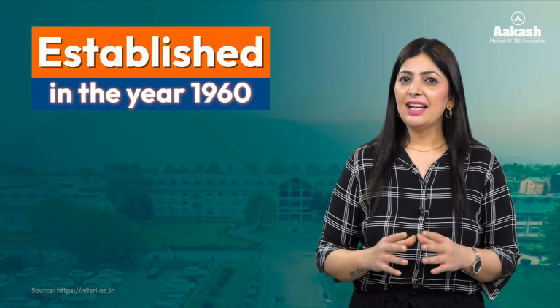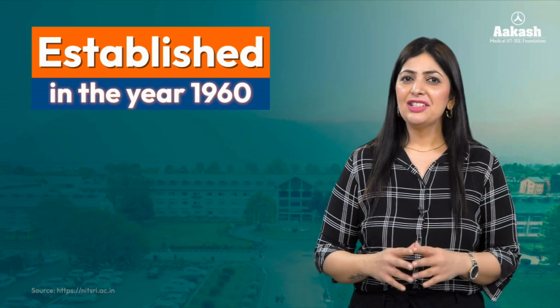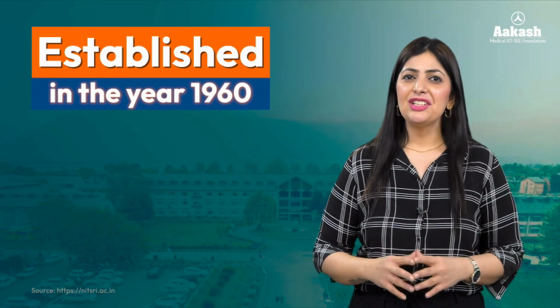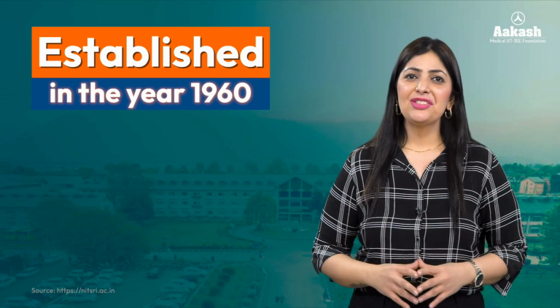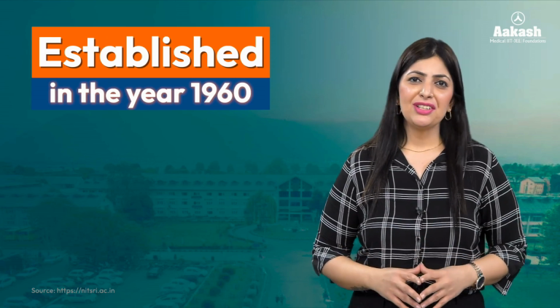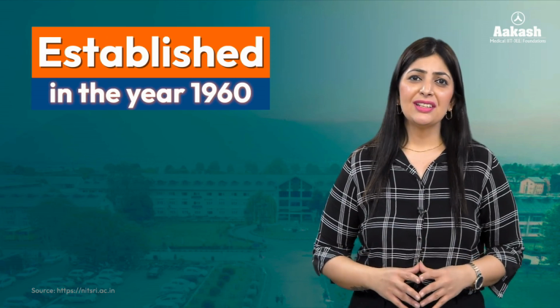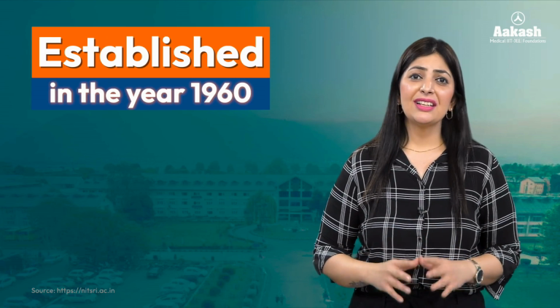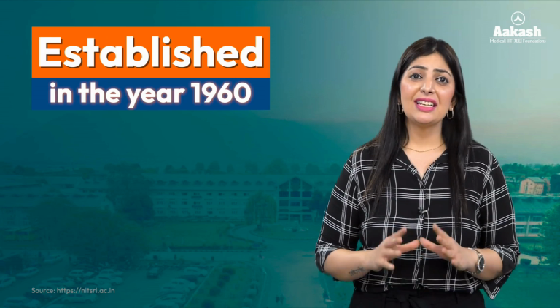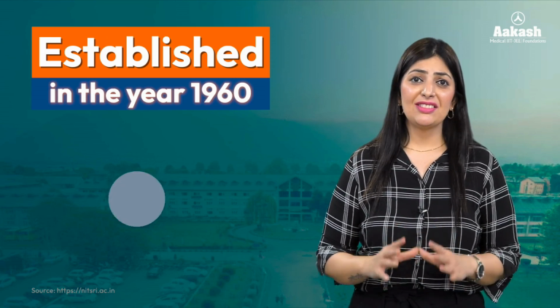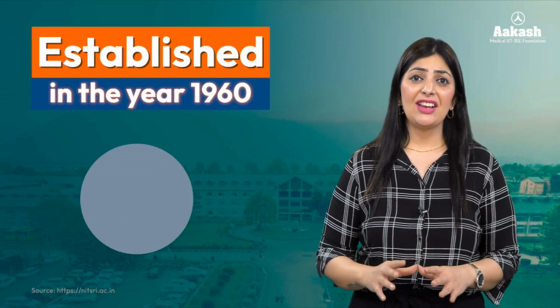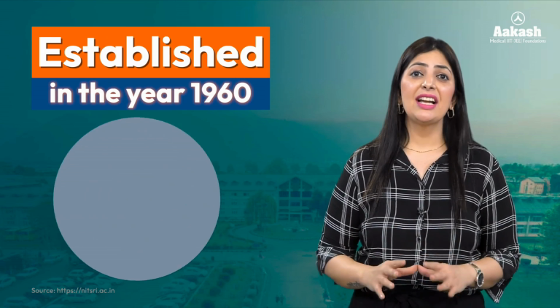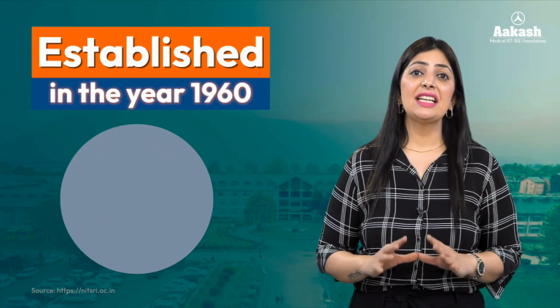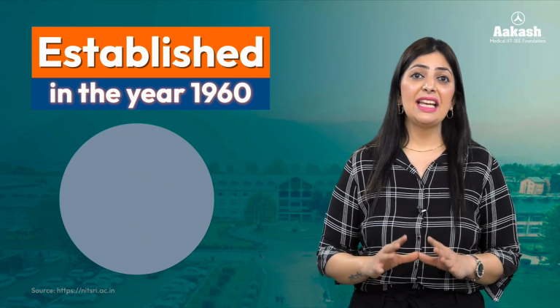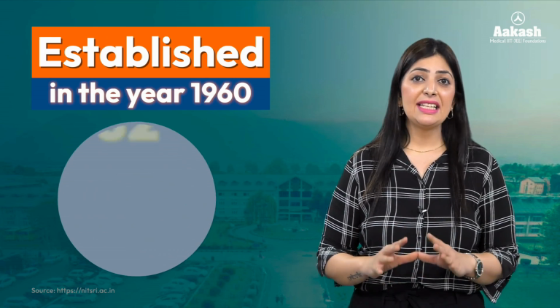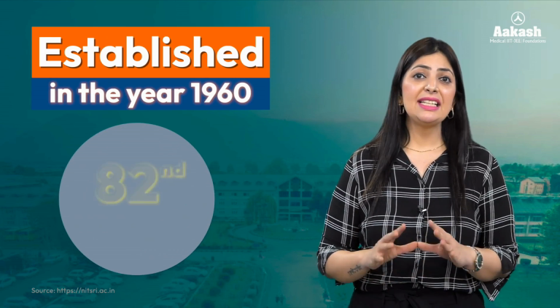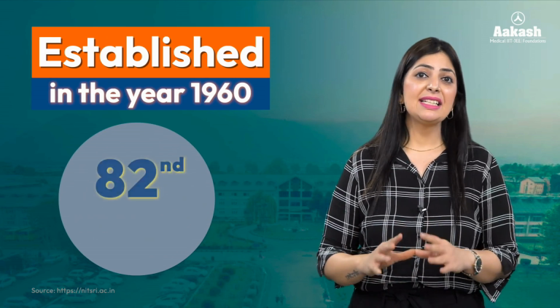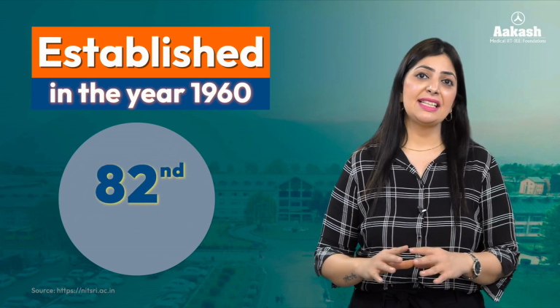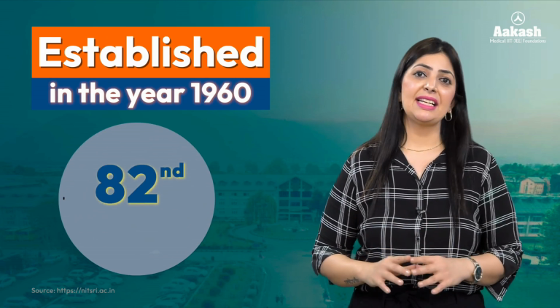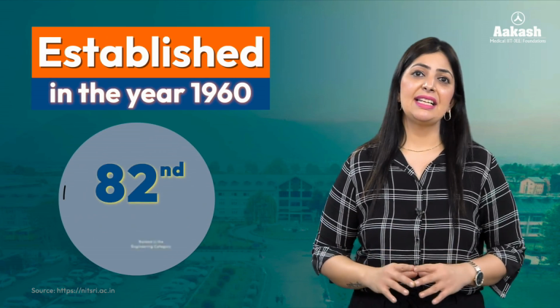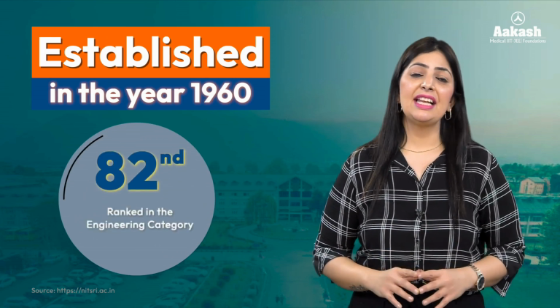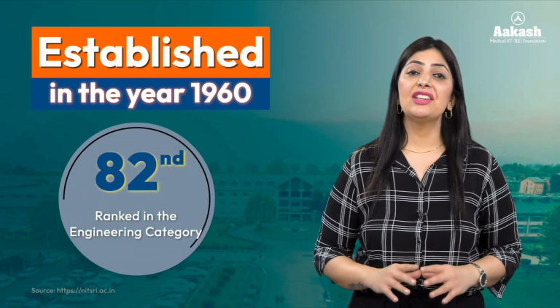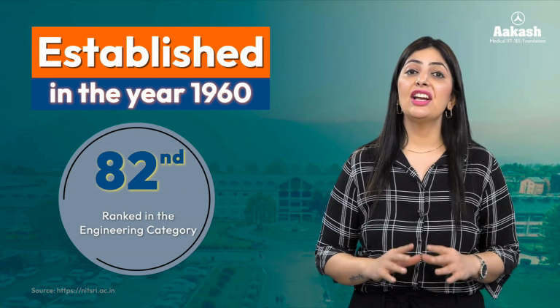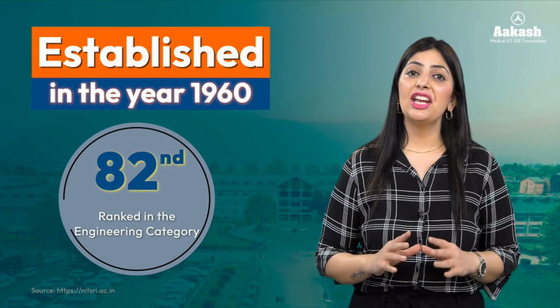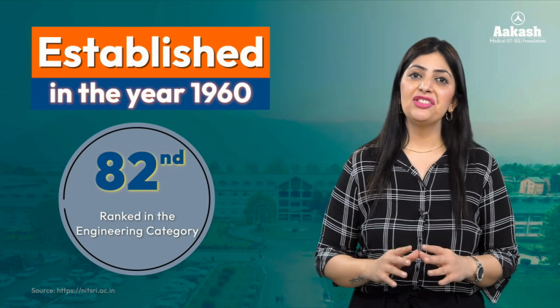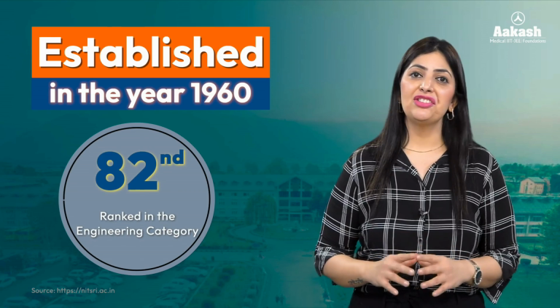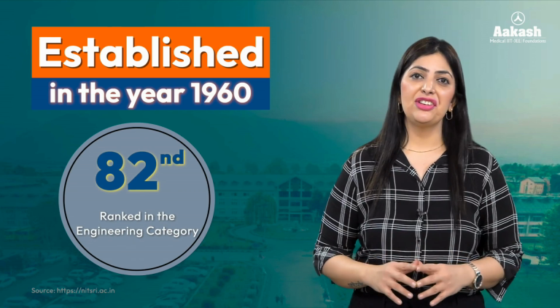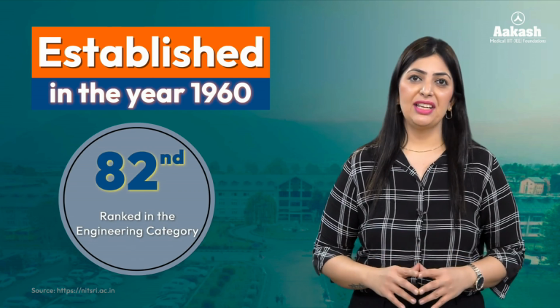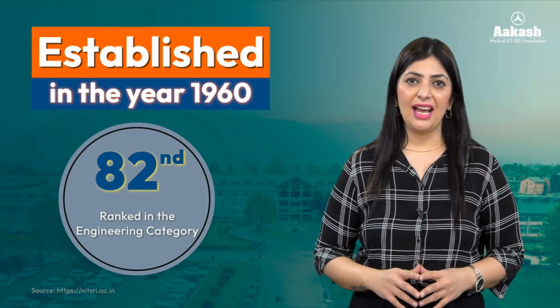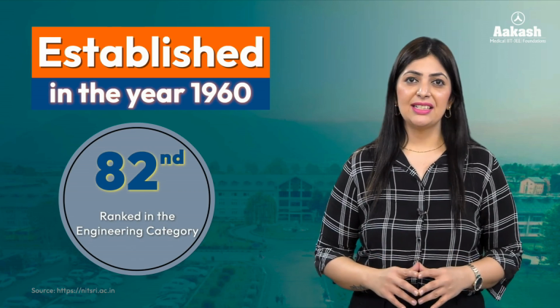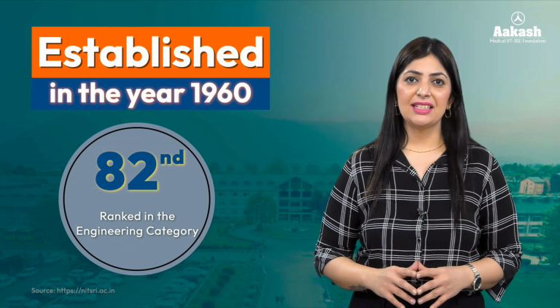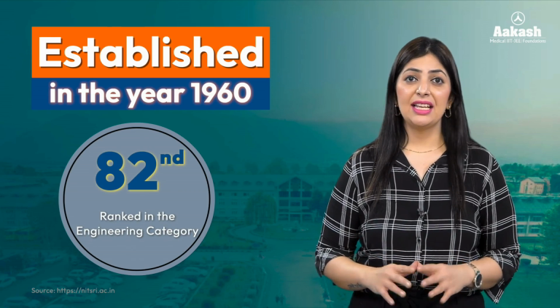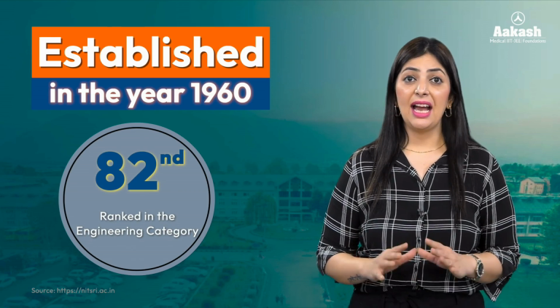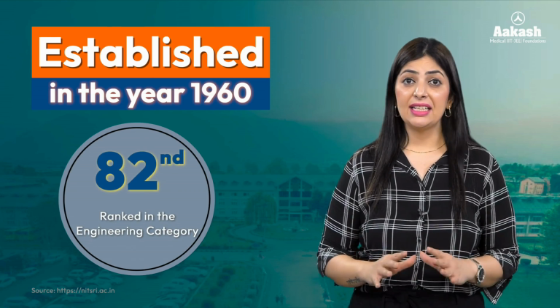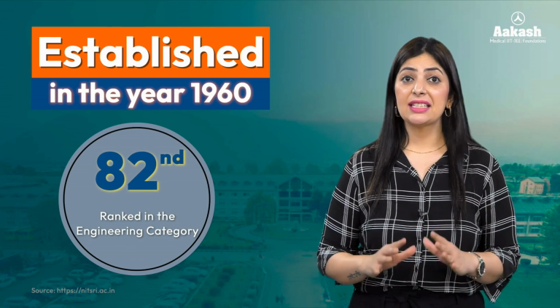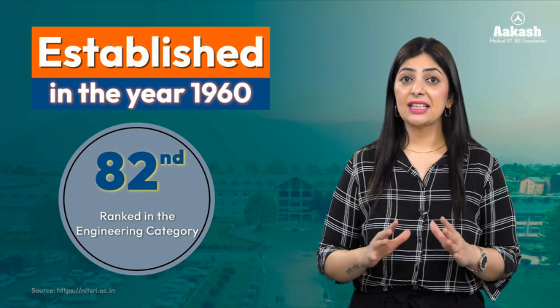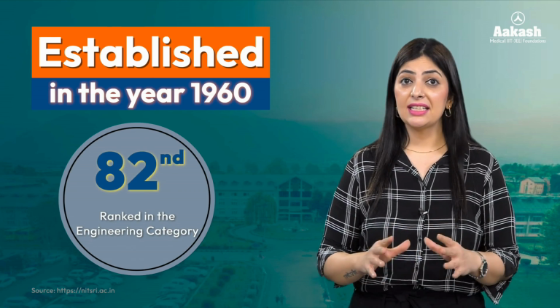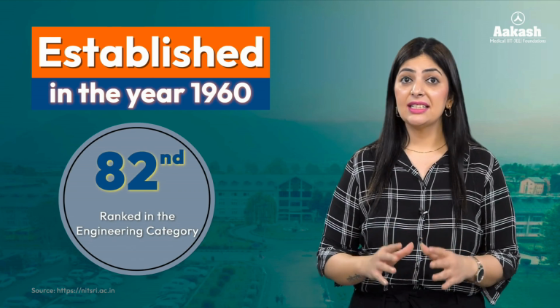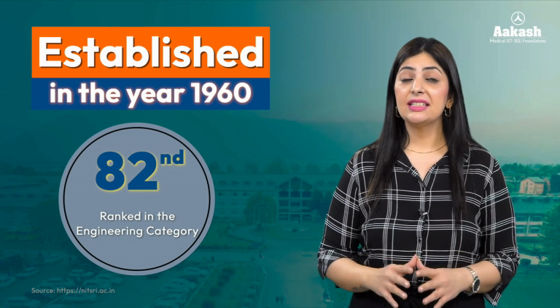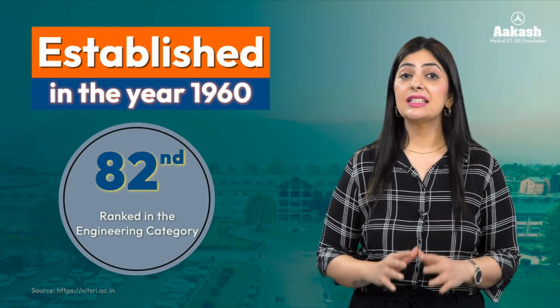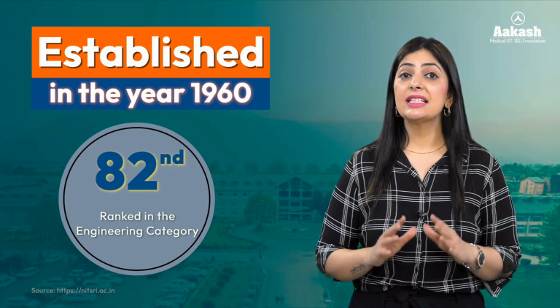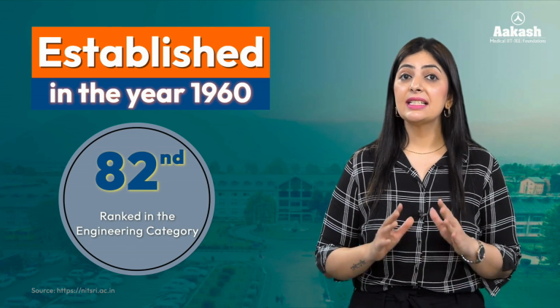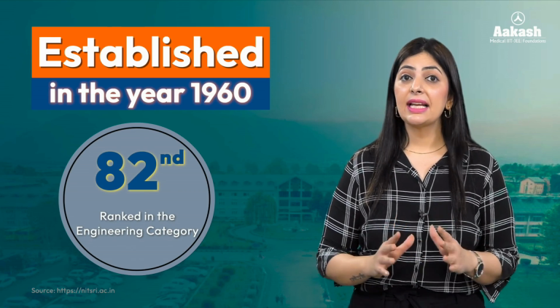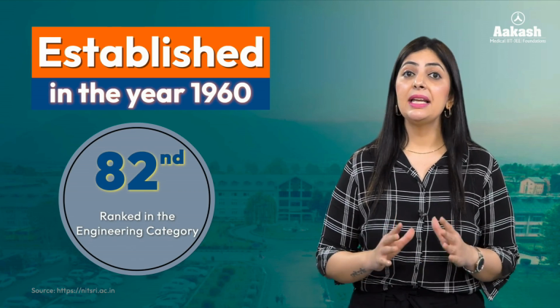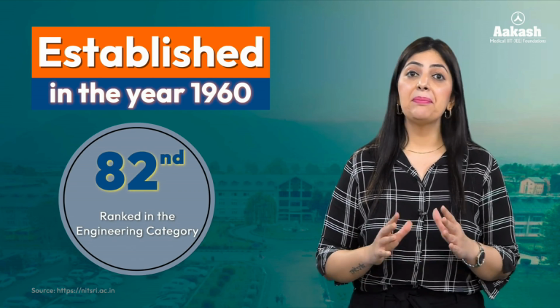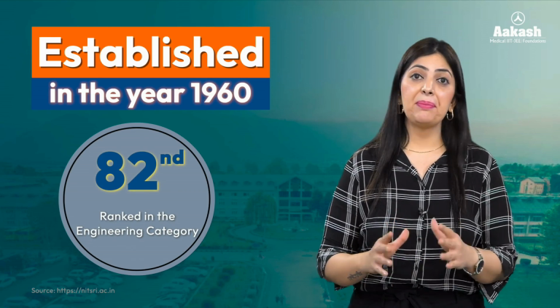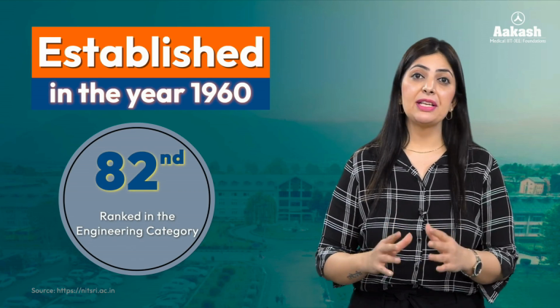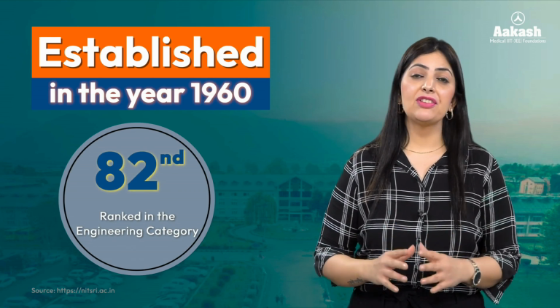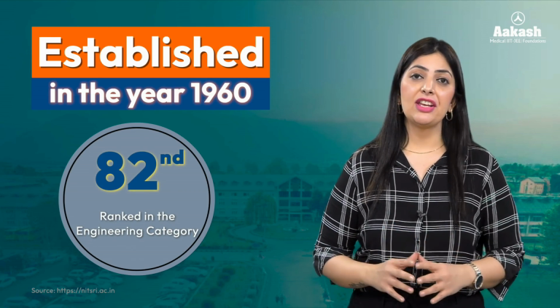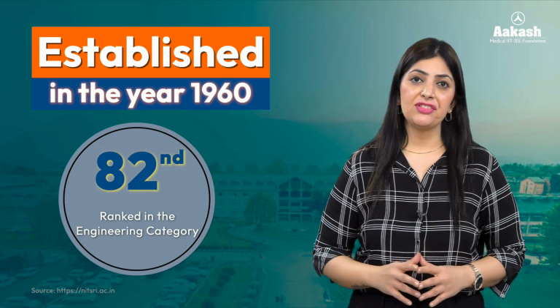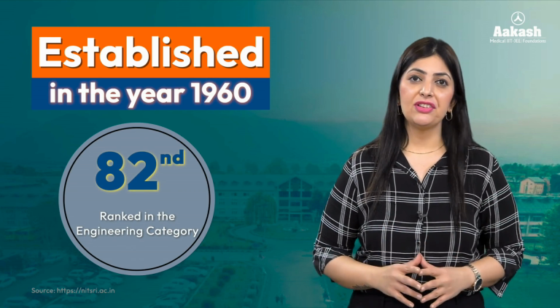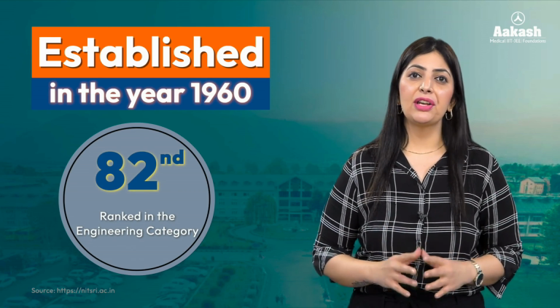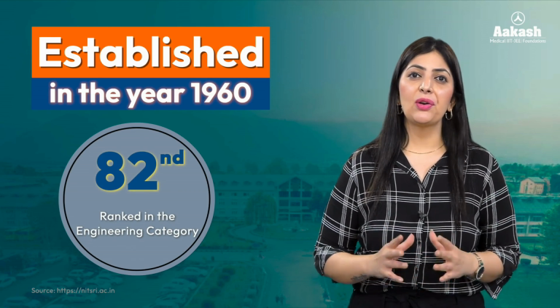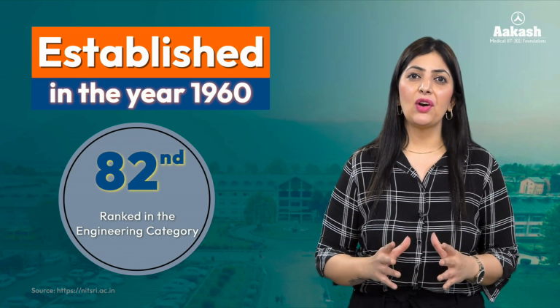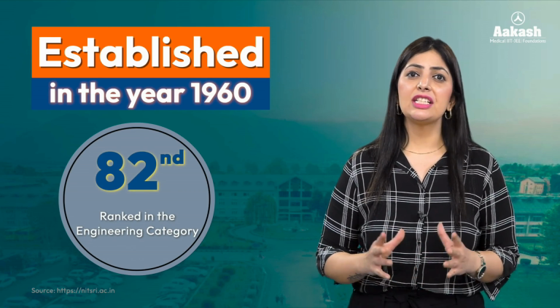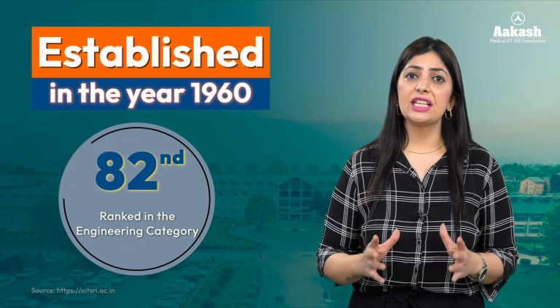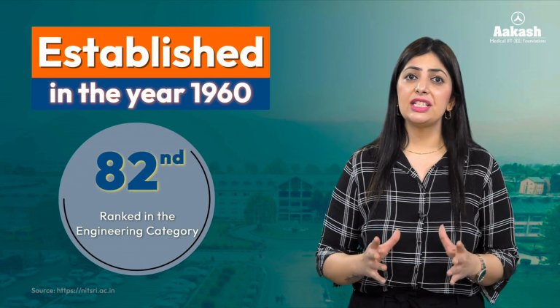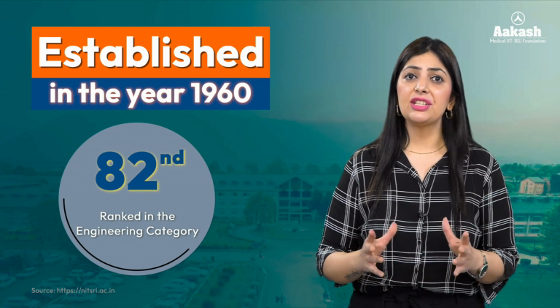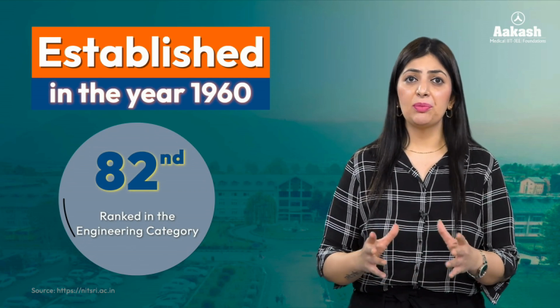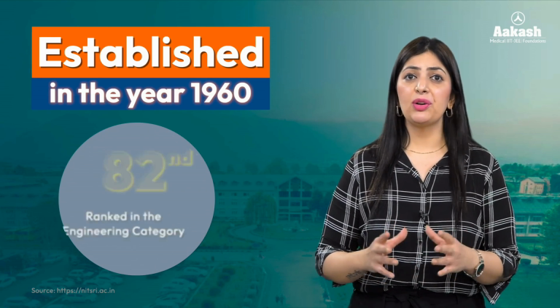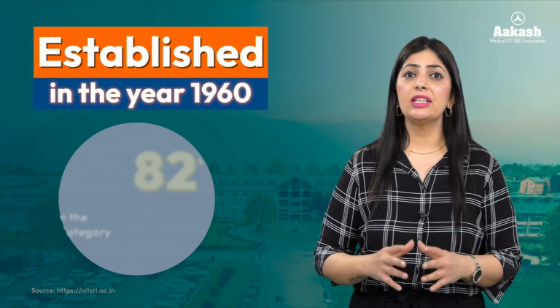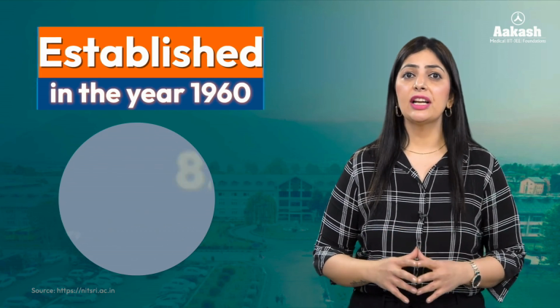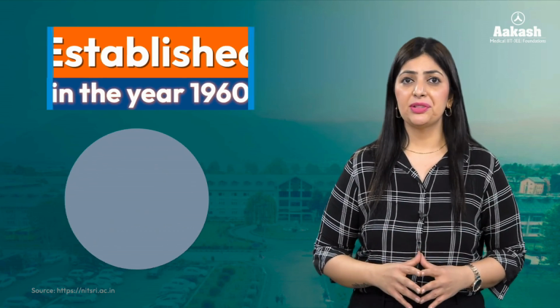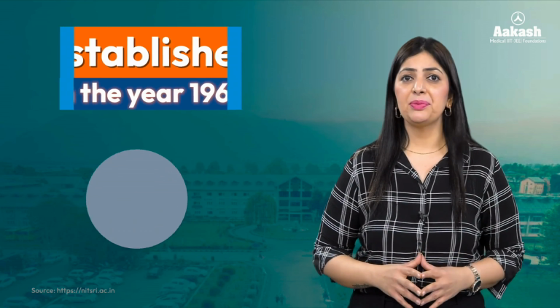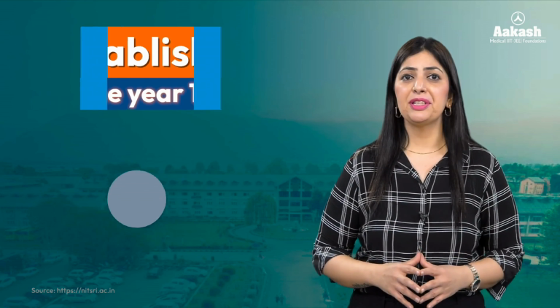NIT Srinagar is ranked 82nd in the engineering category and is considered the second best engineering college in Jammu and Kashmir.